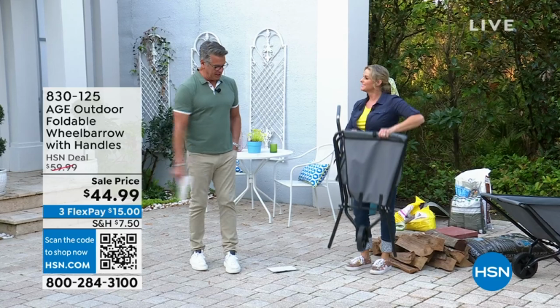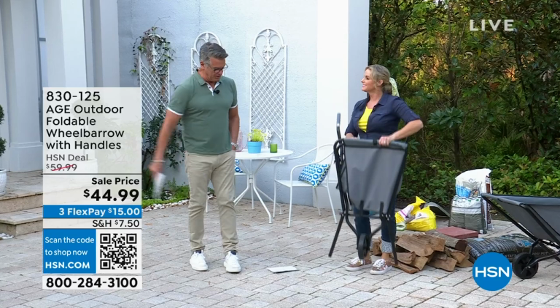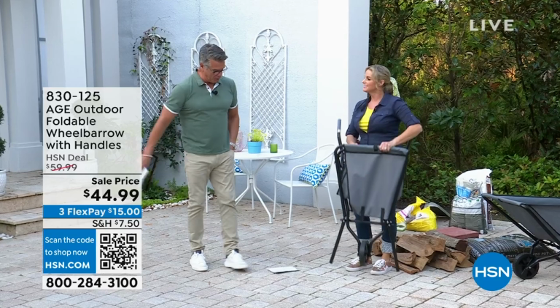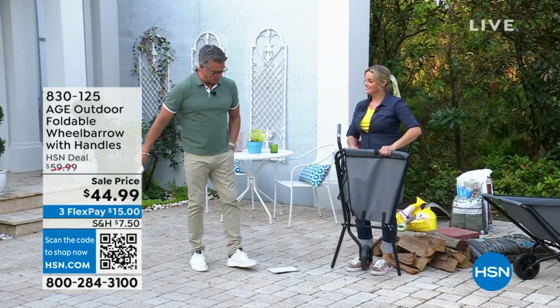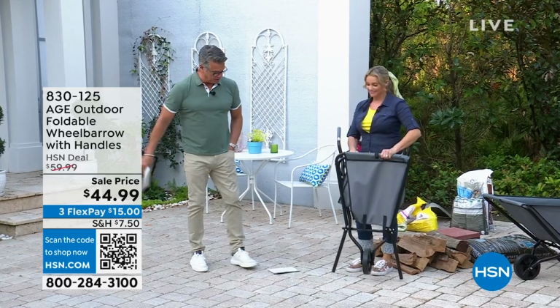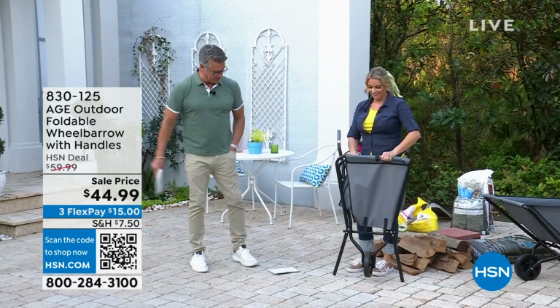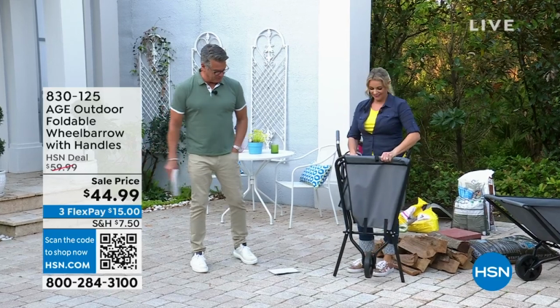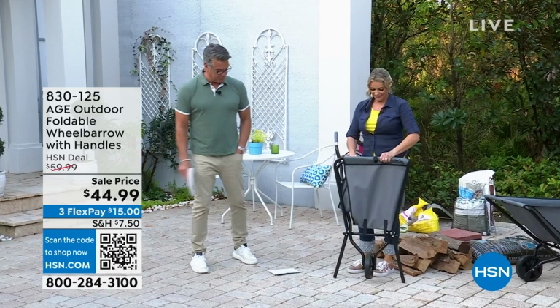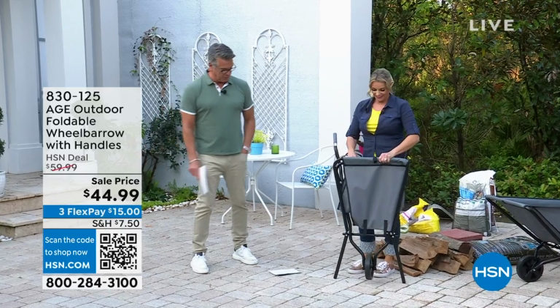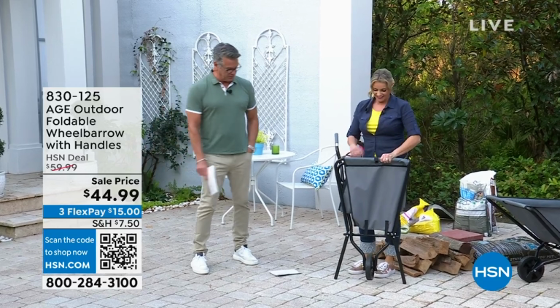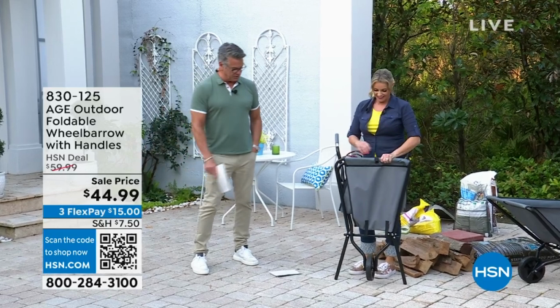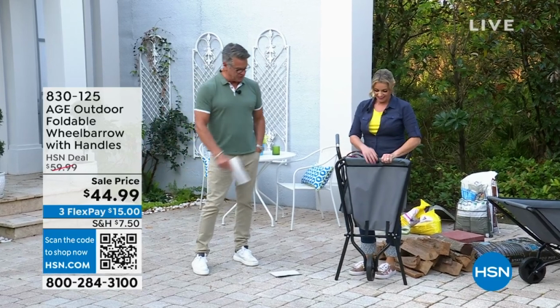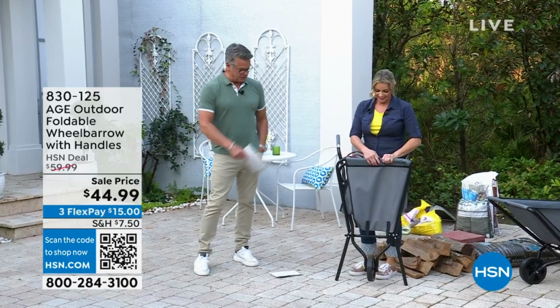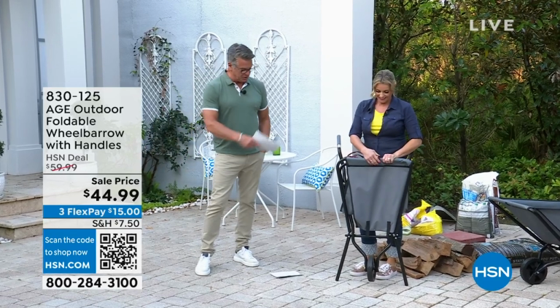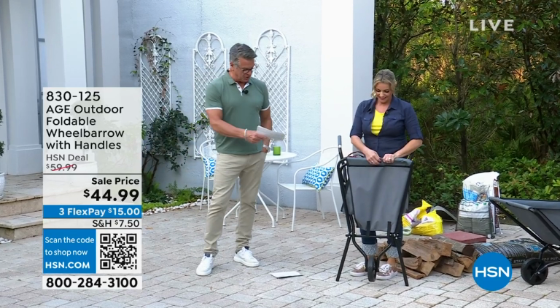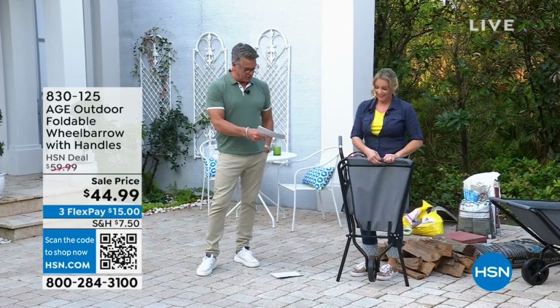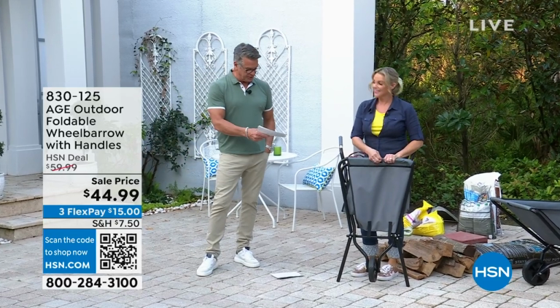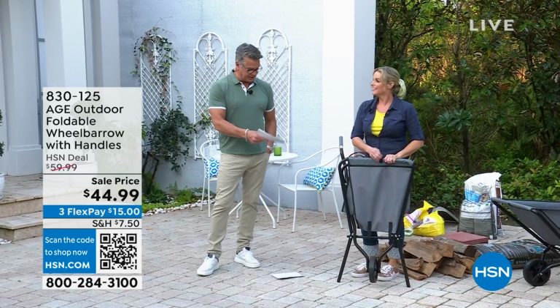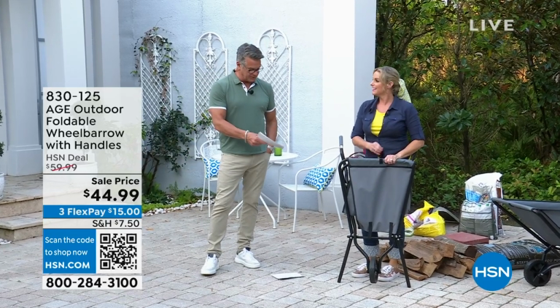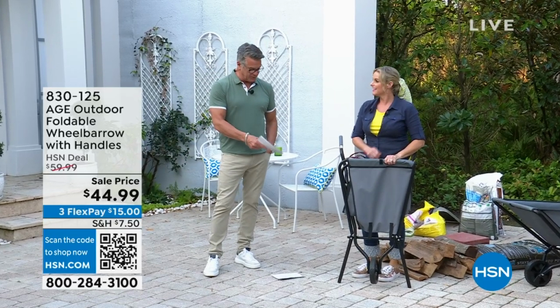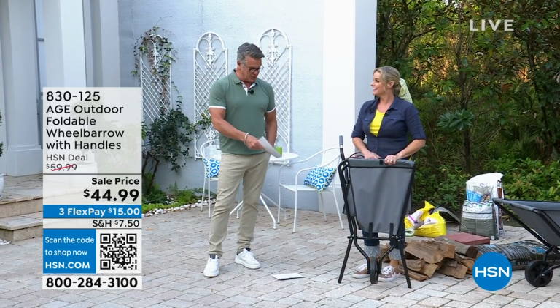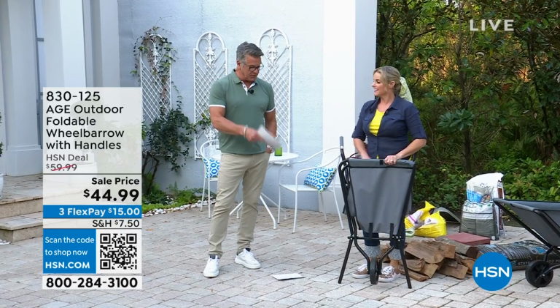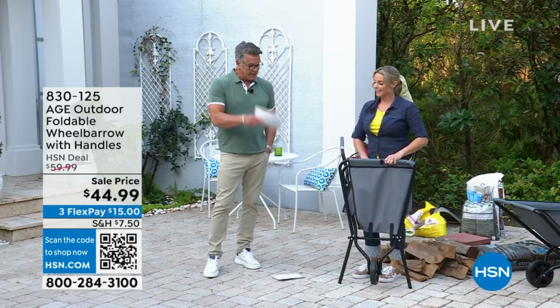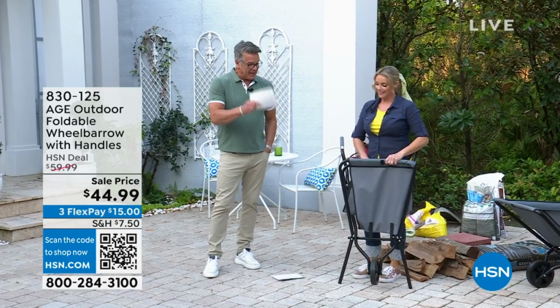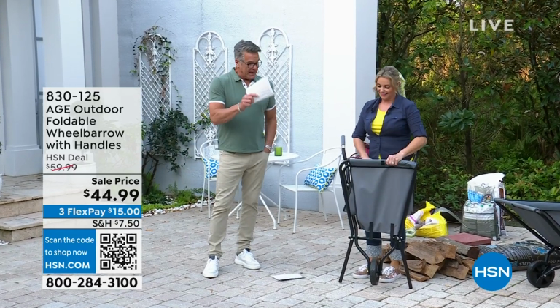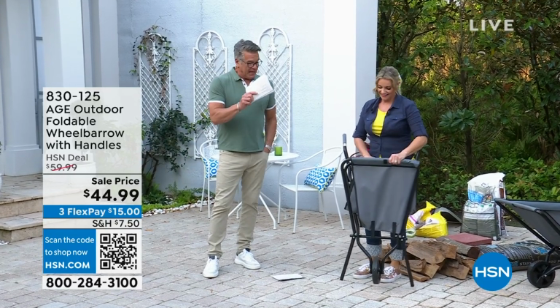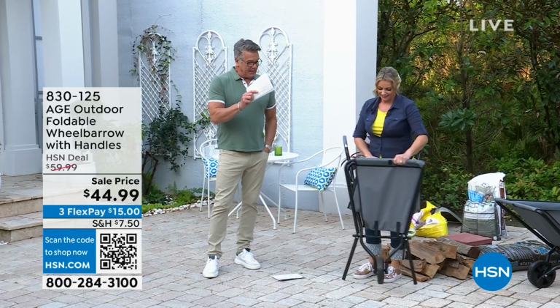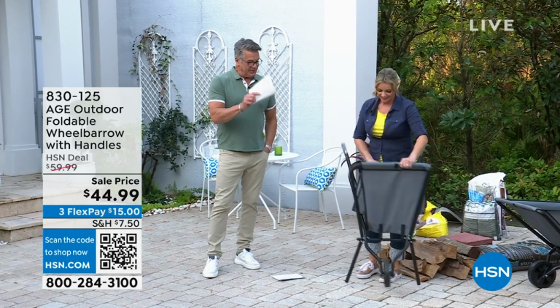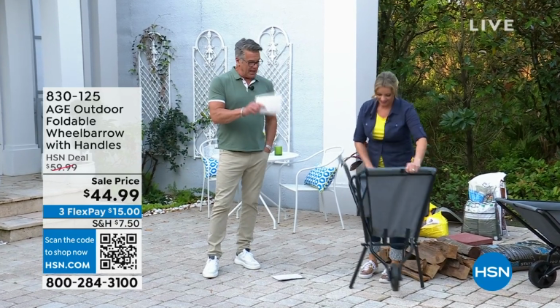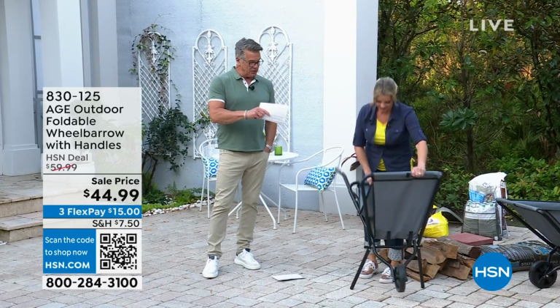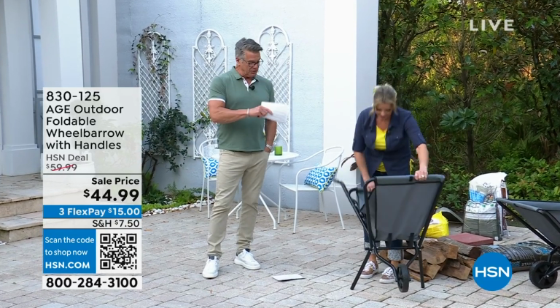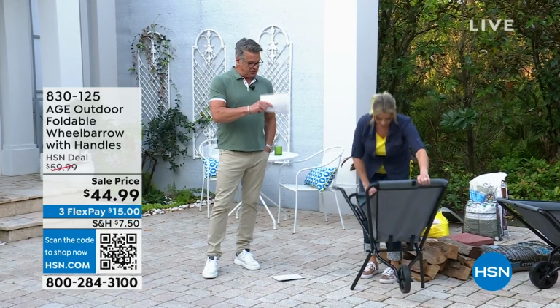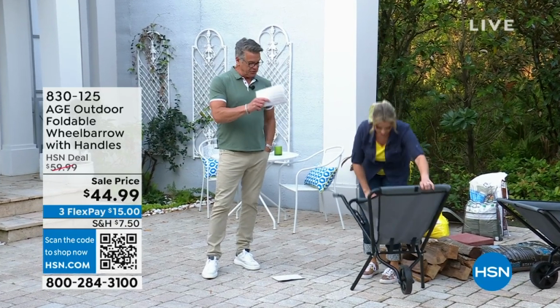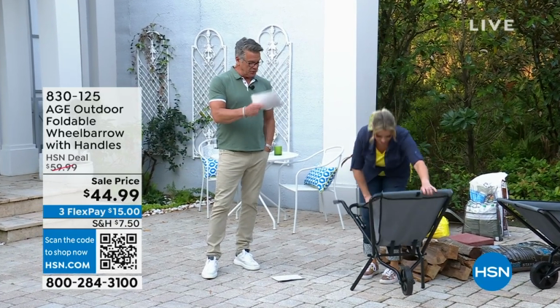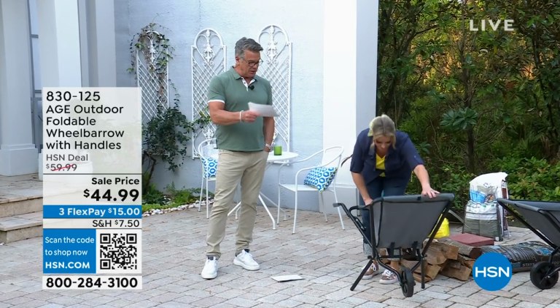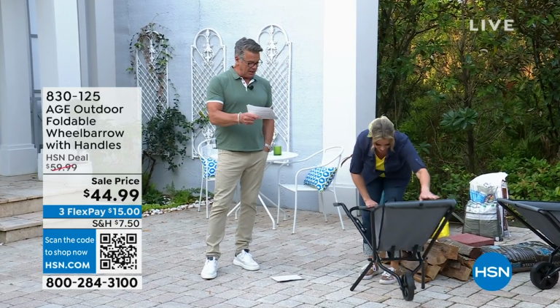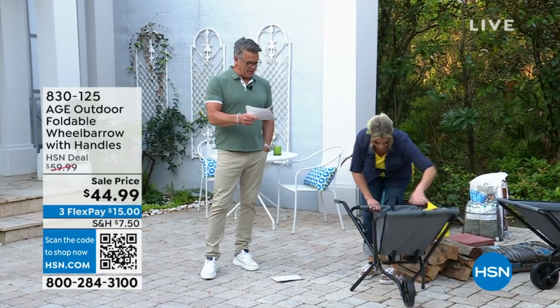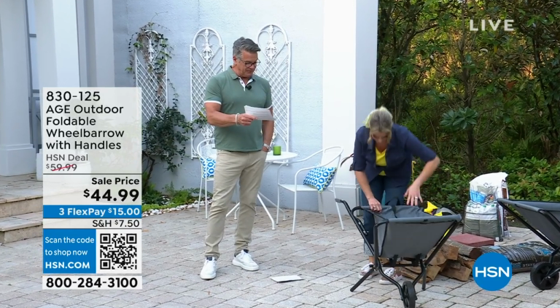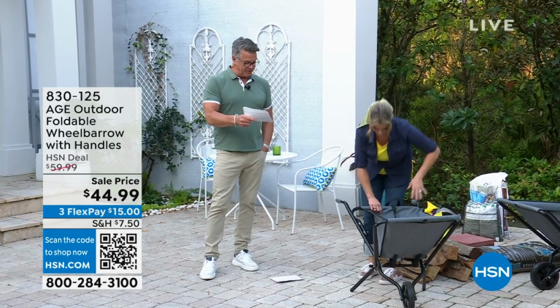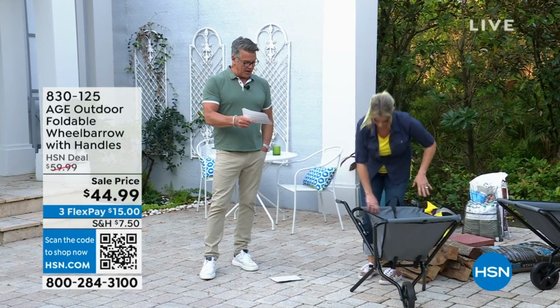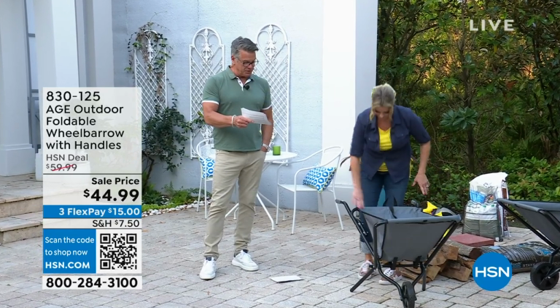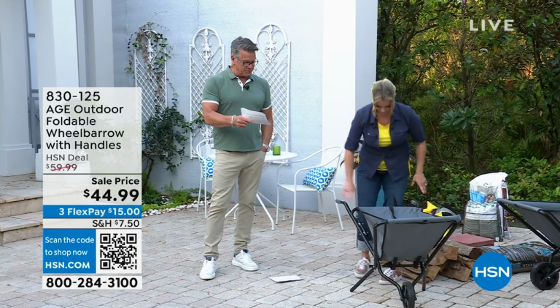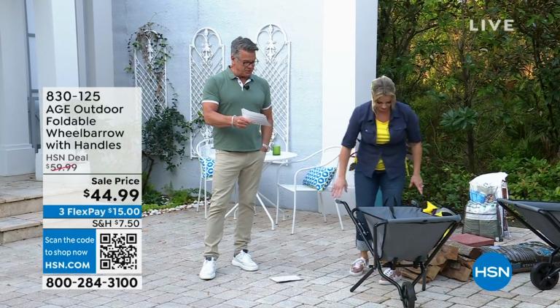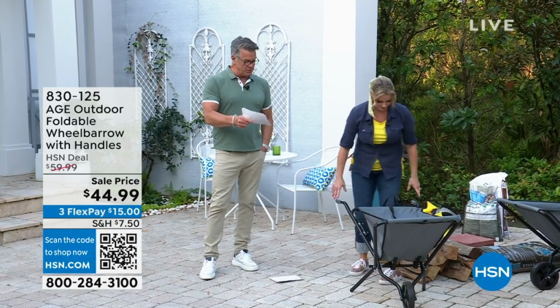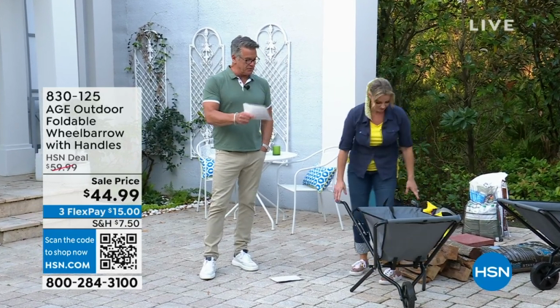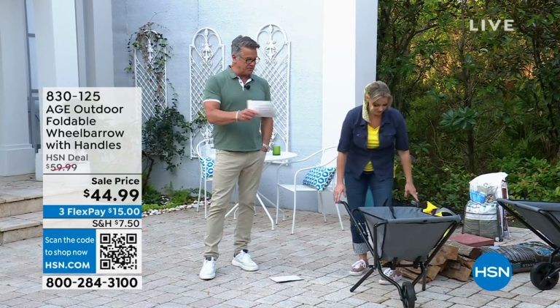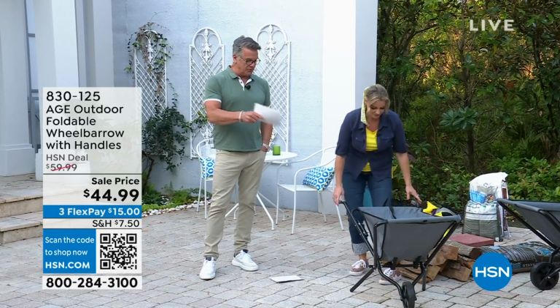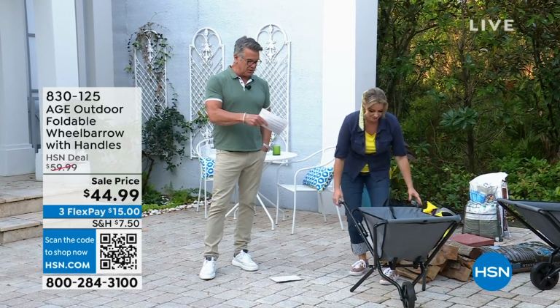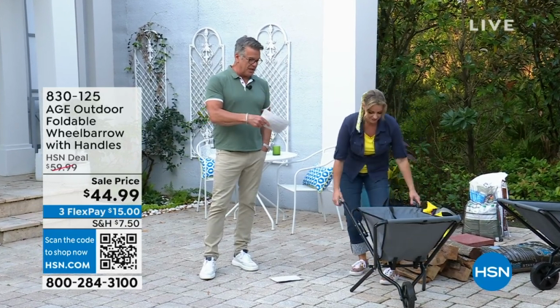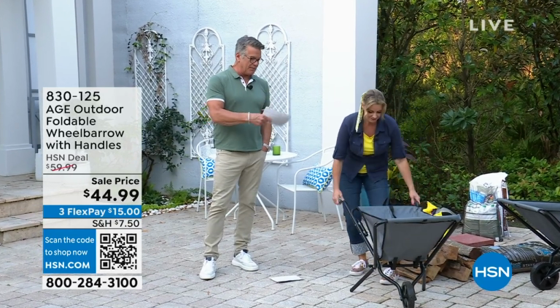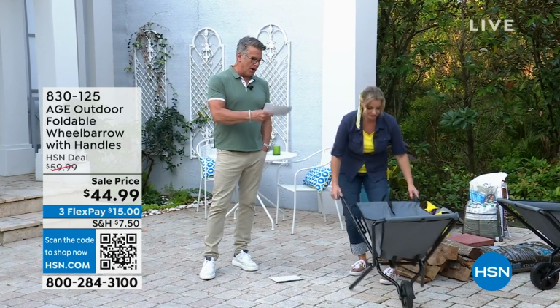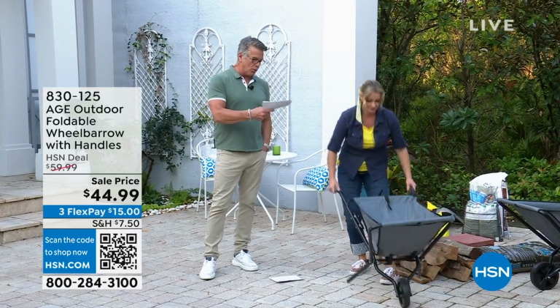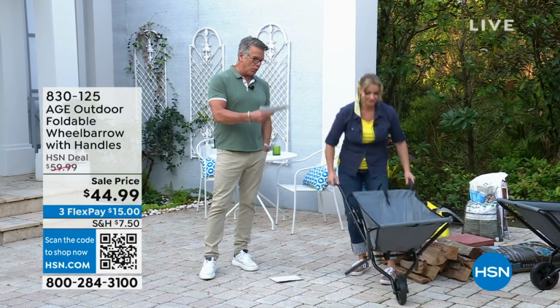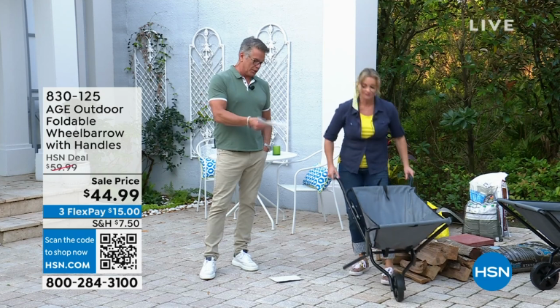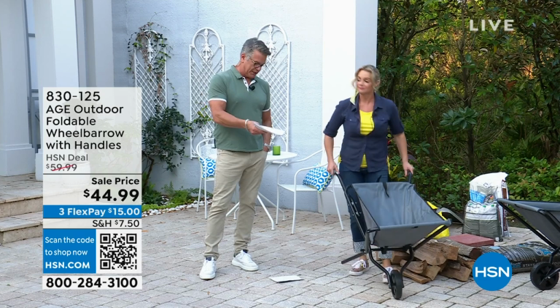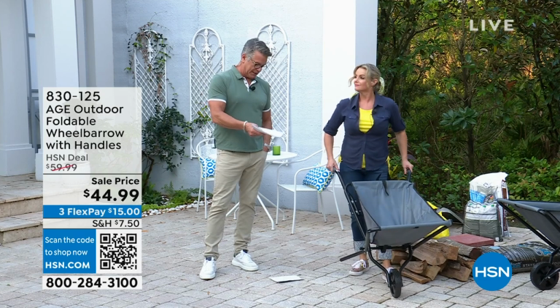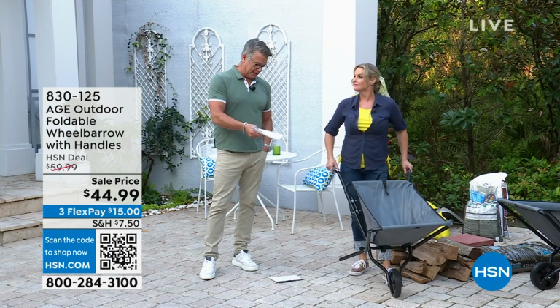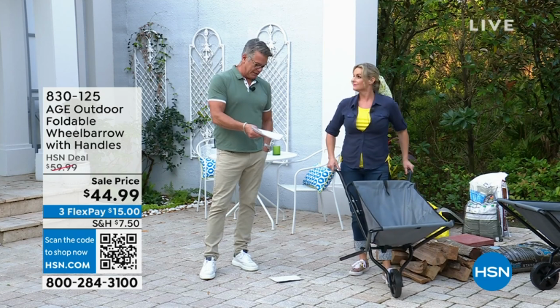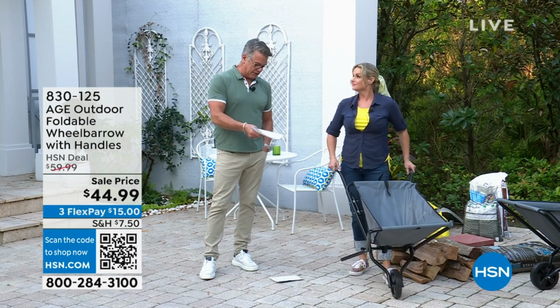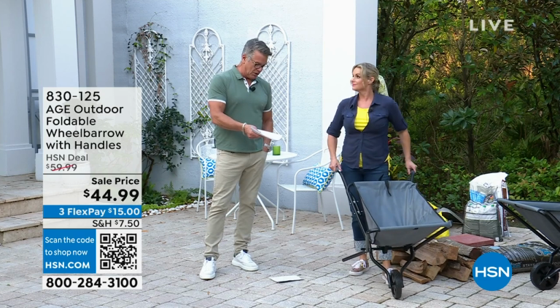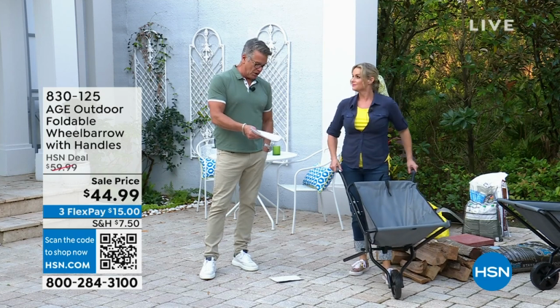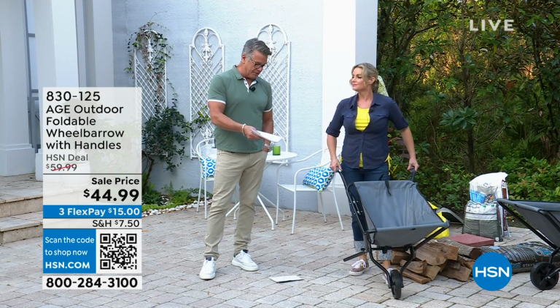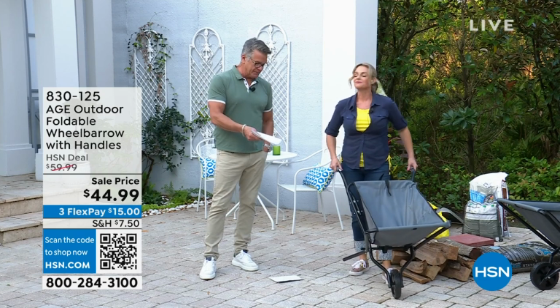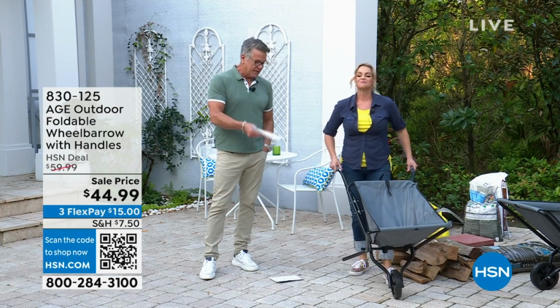Carrie Mobley is here with us — she's our garden expert. Not only do you know a lot about flowers, but you also know a lot about working in the garden.